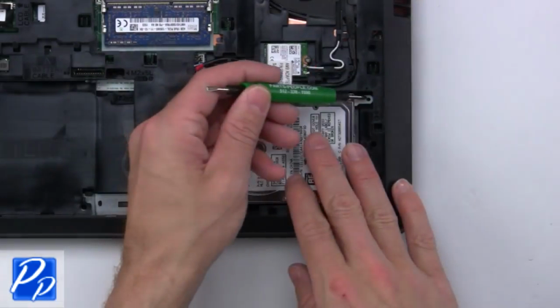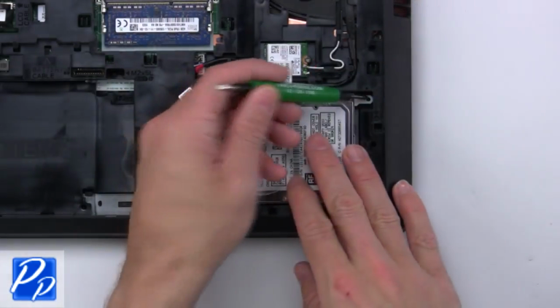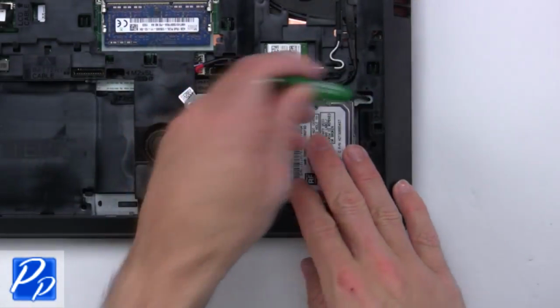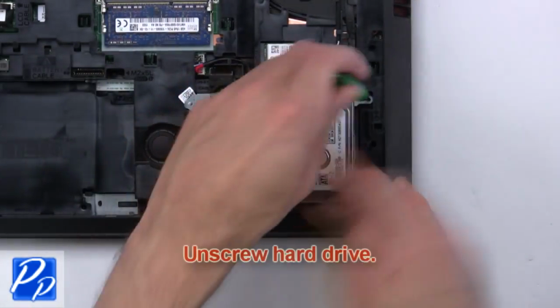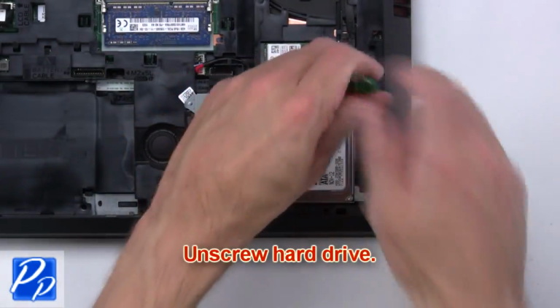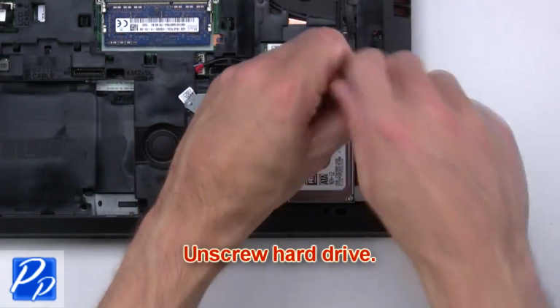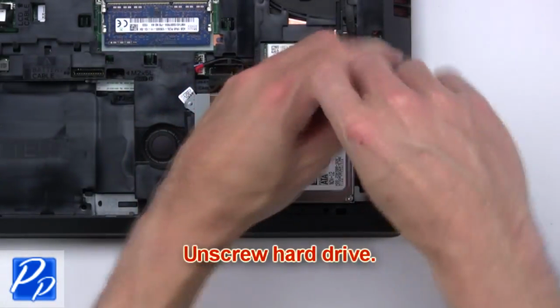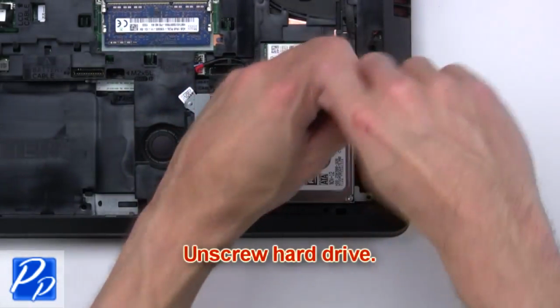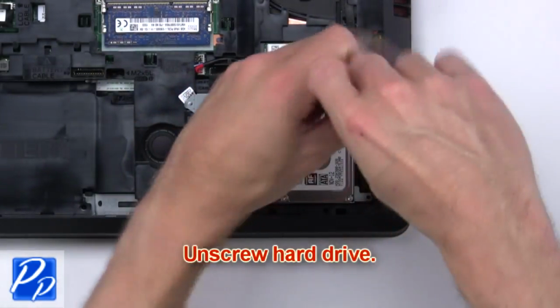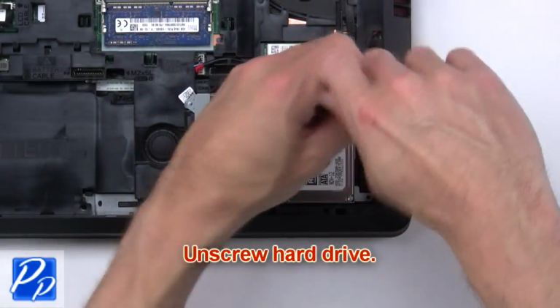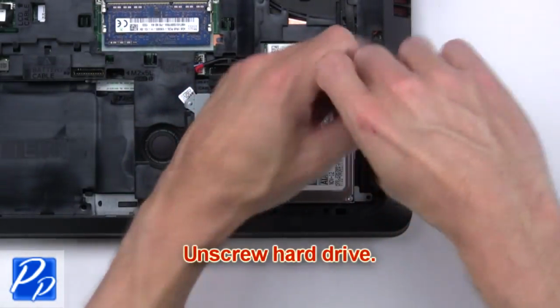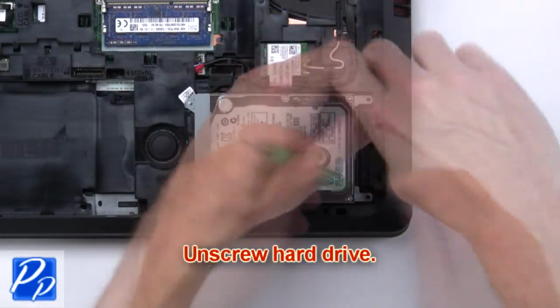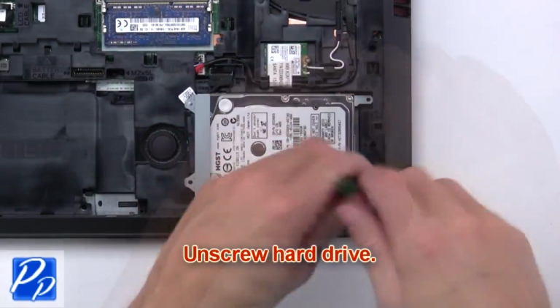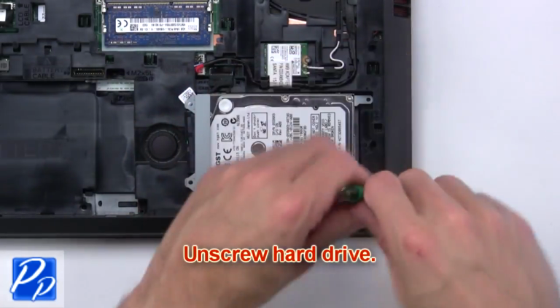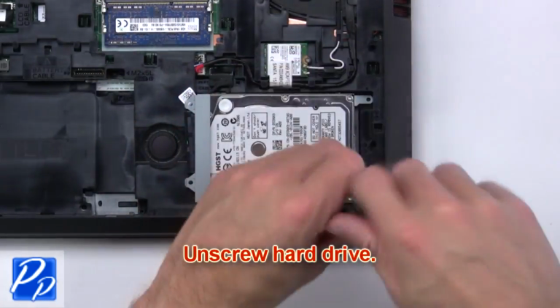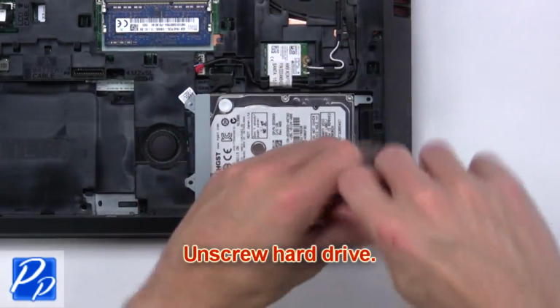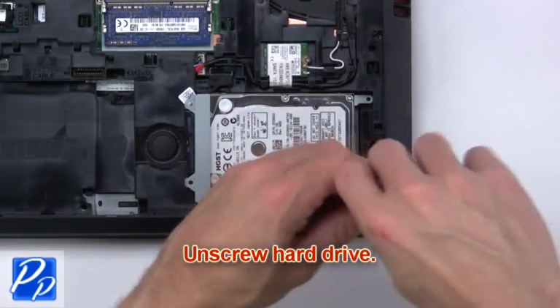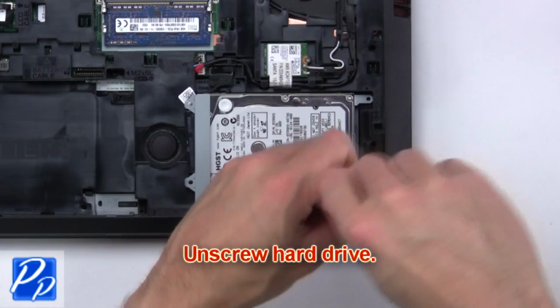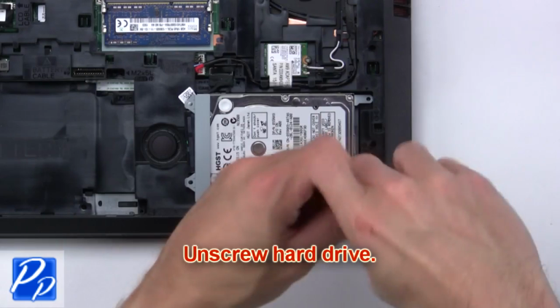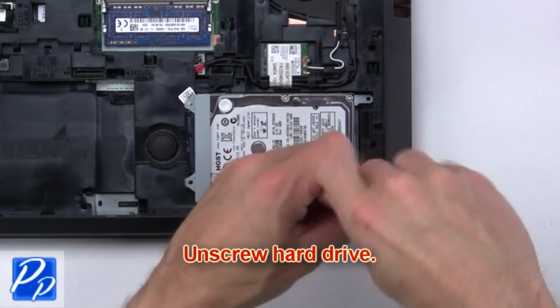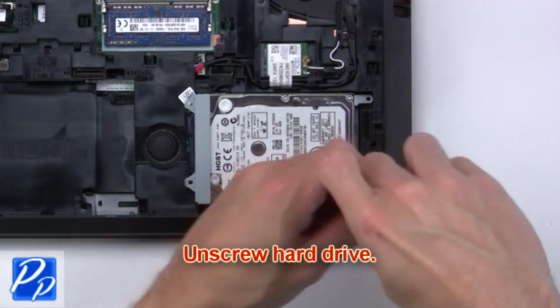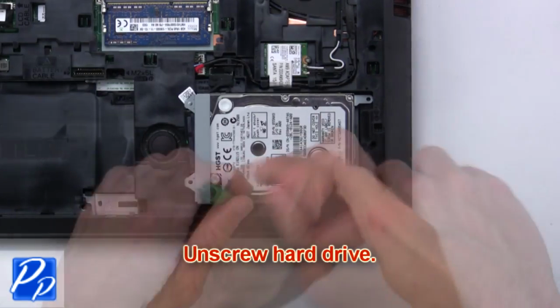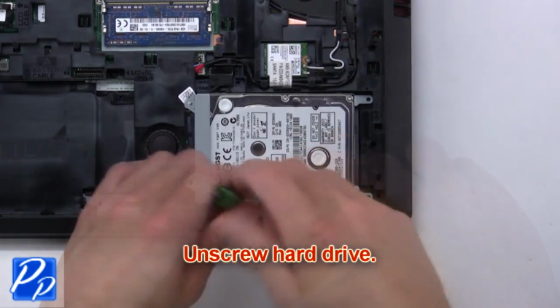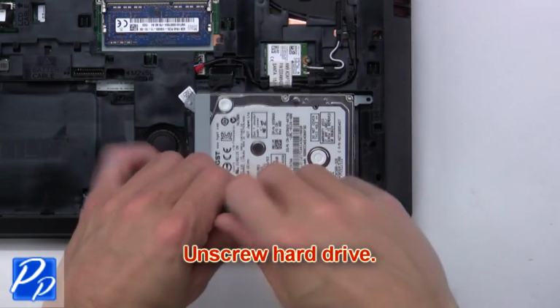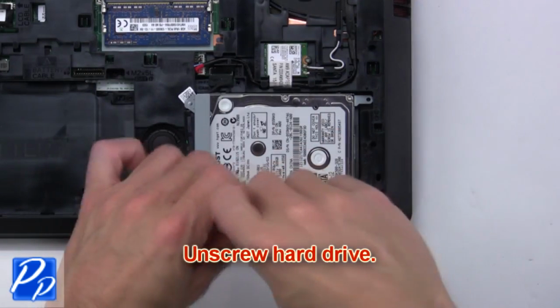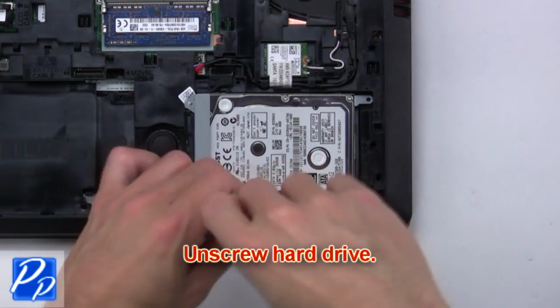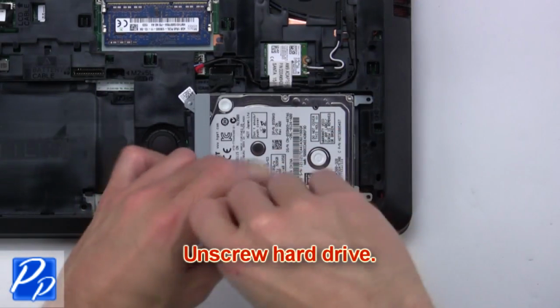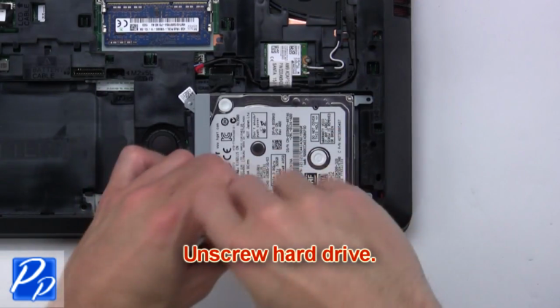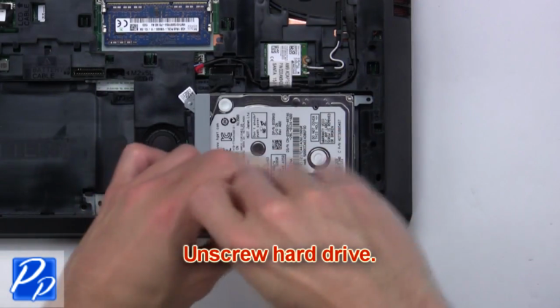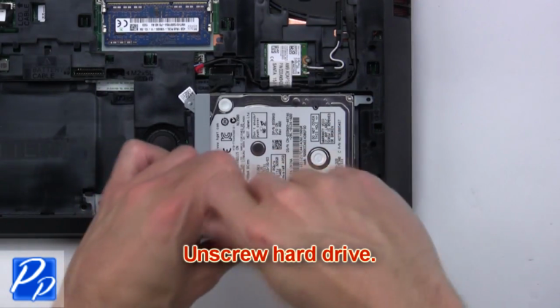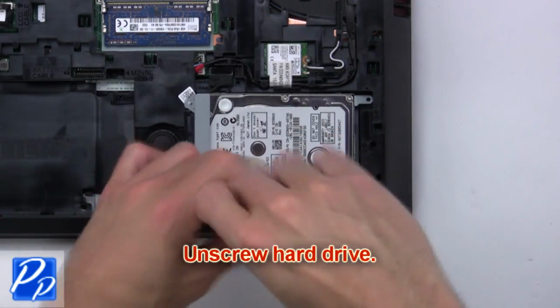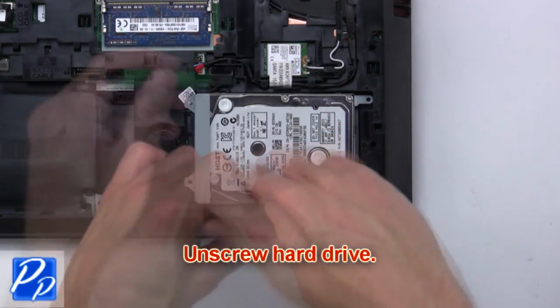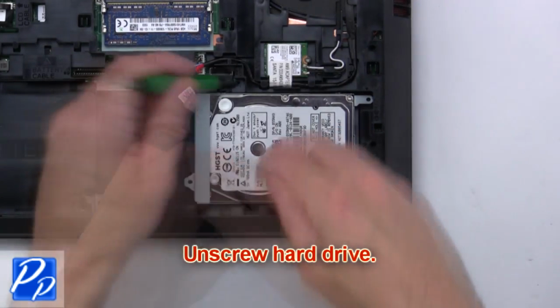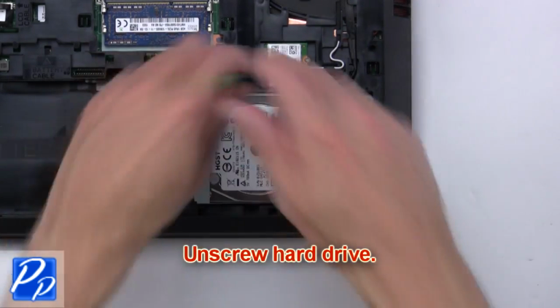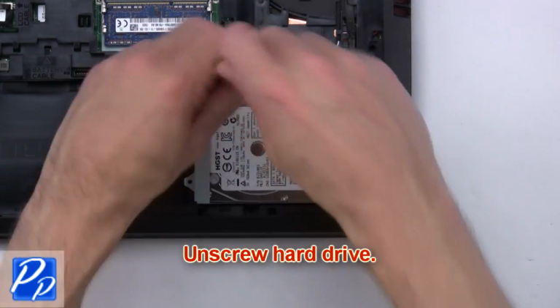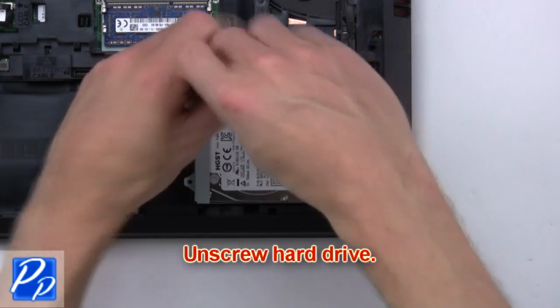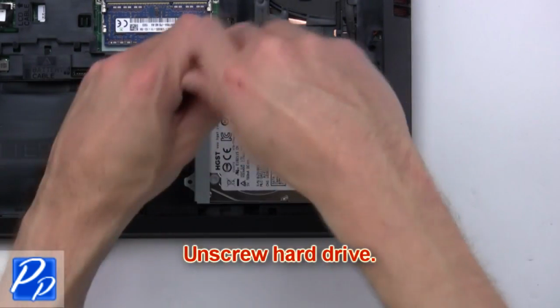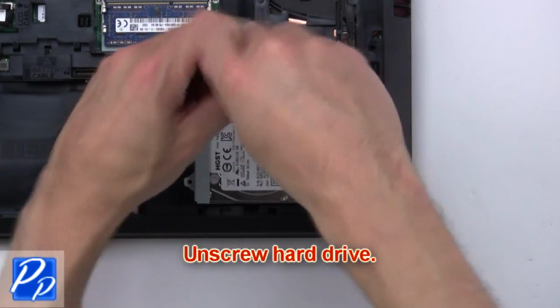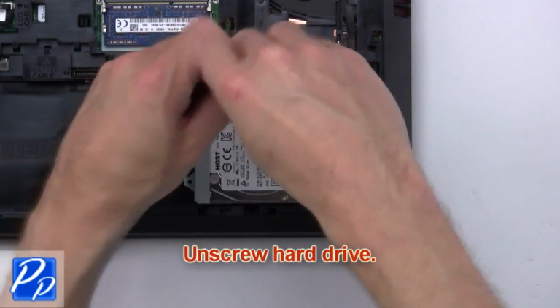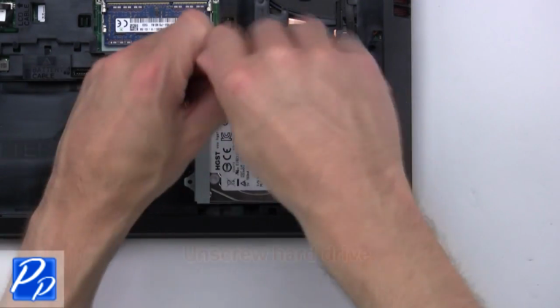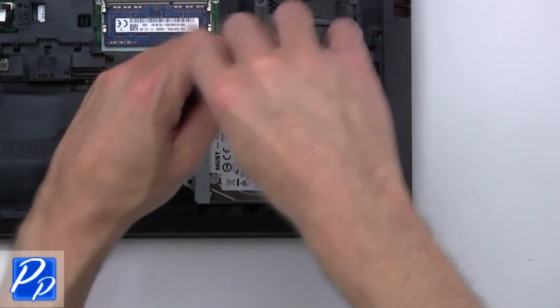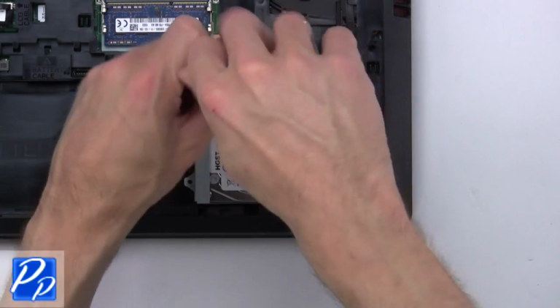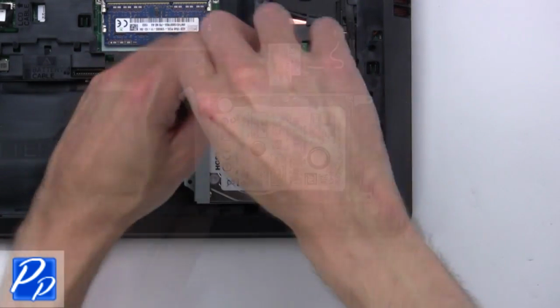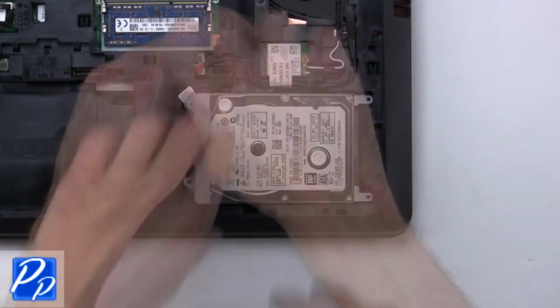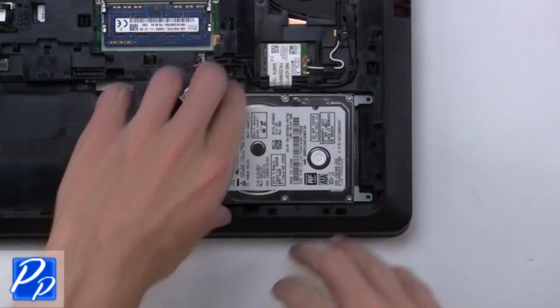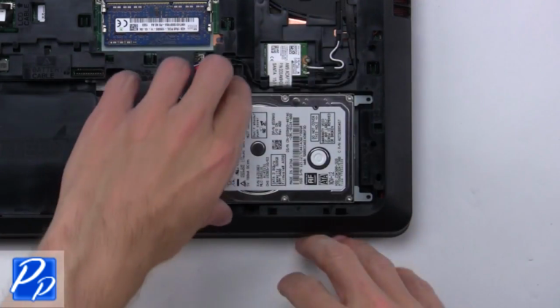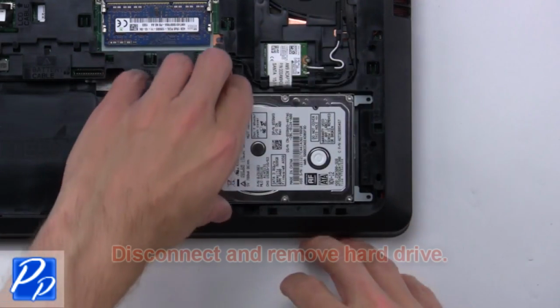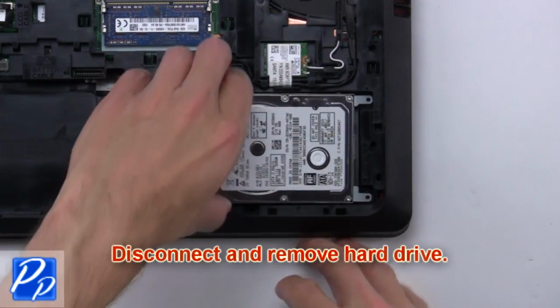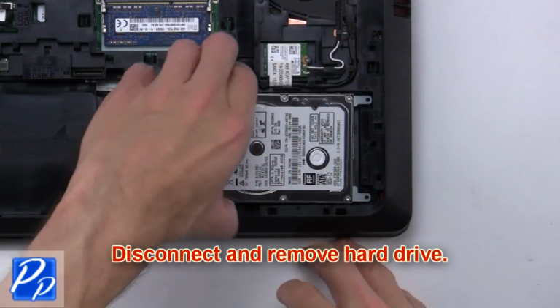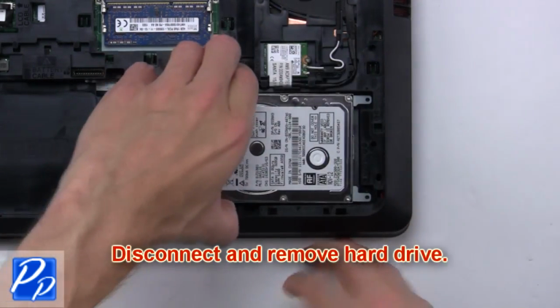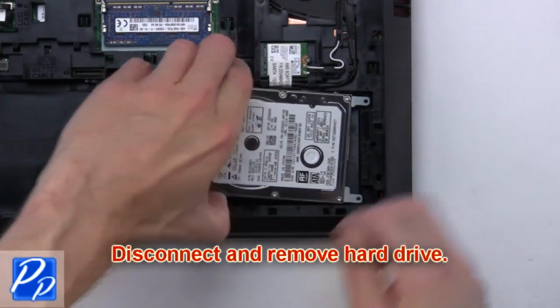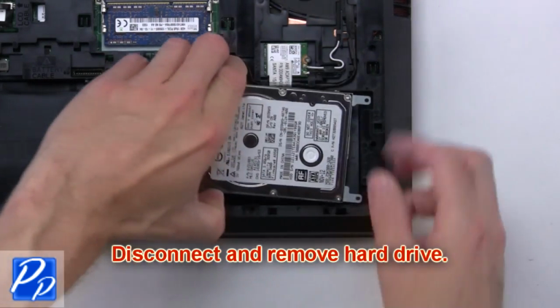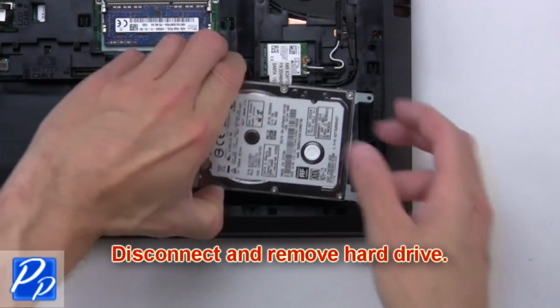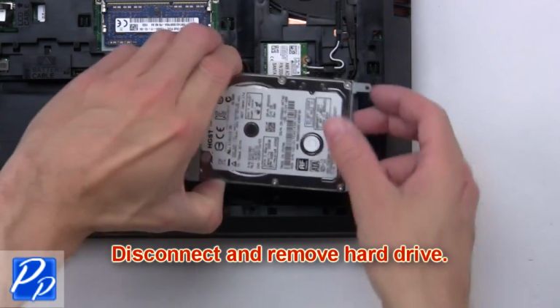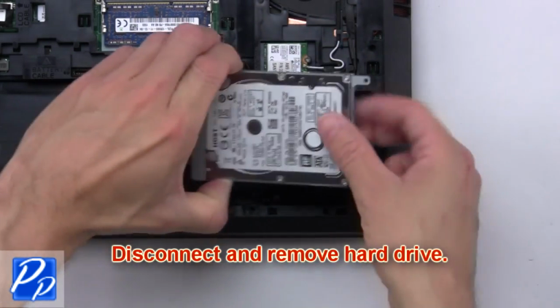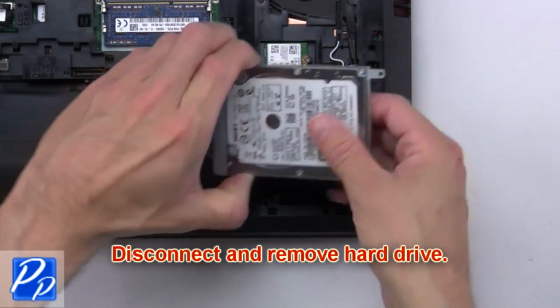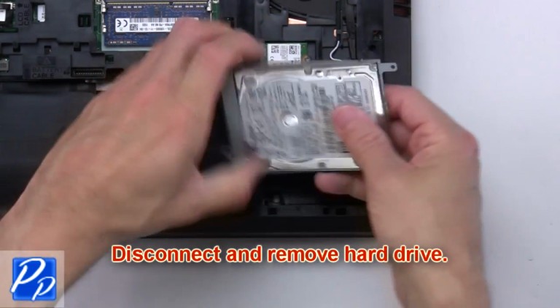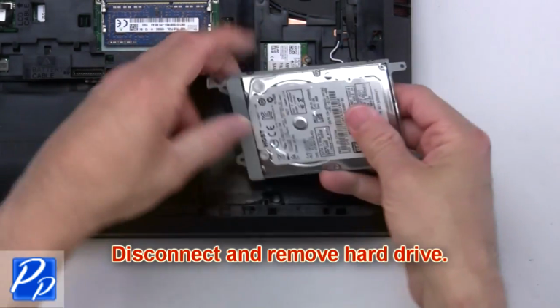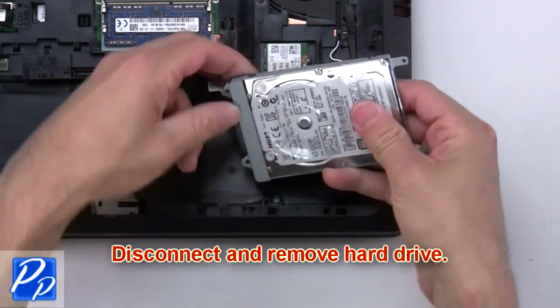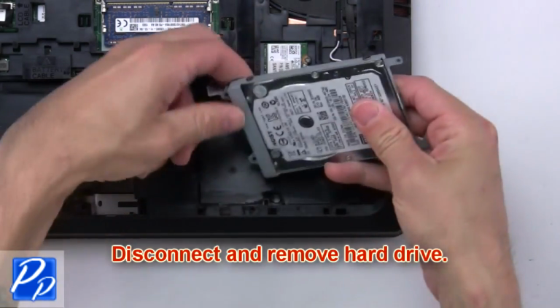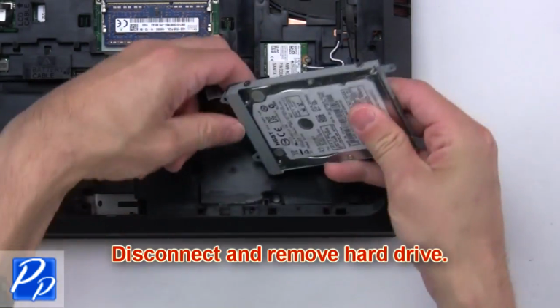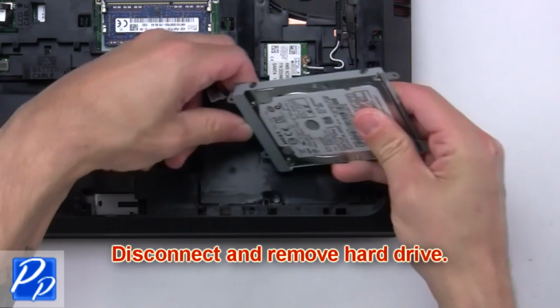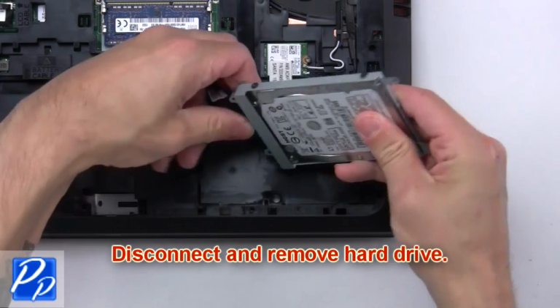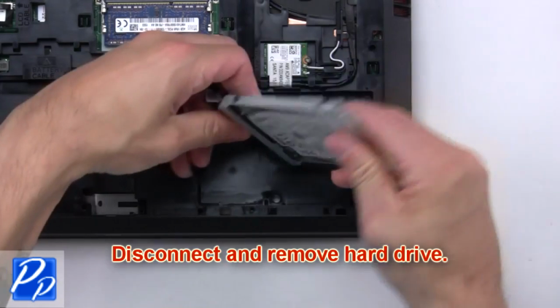Next, unscrew the hard drive, then disconnect and remove the hard drive.